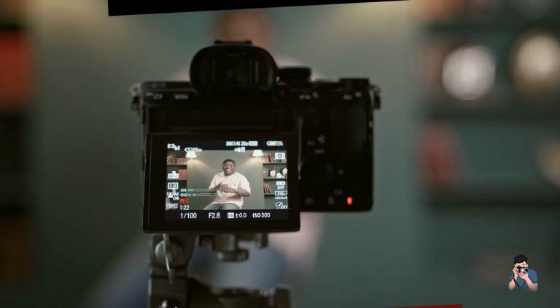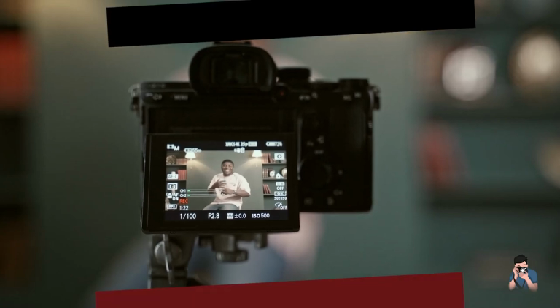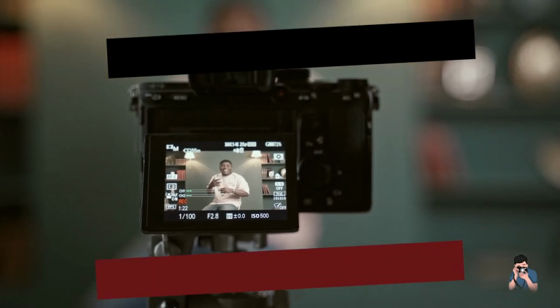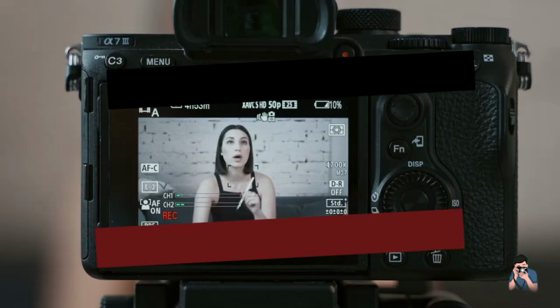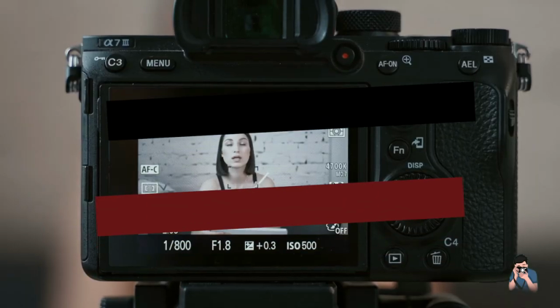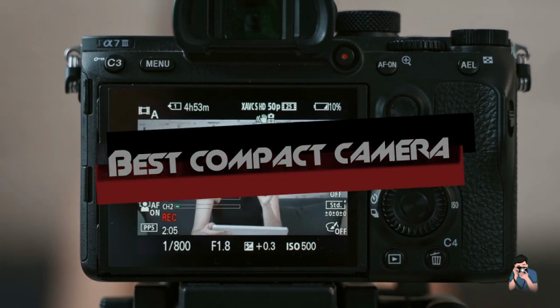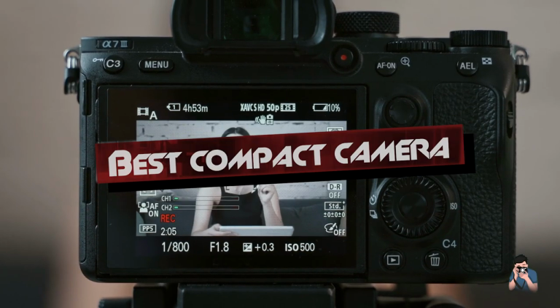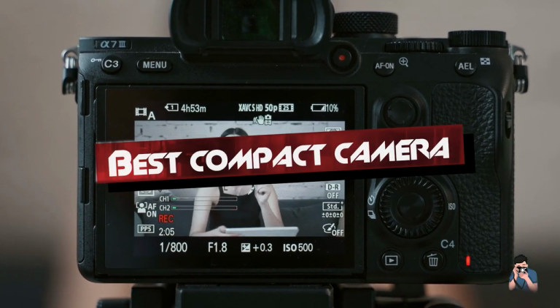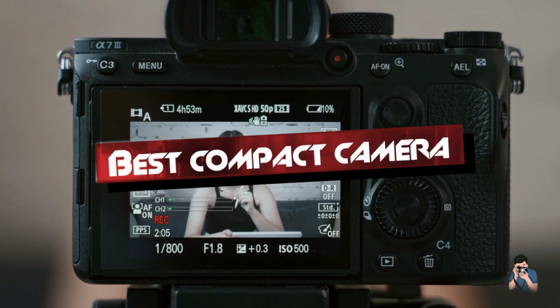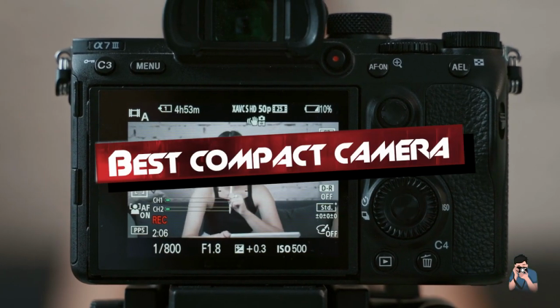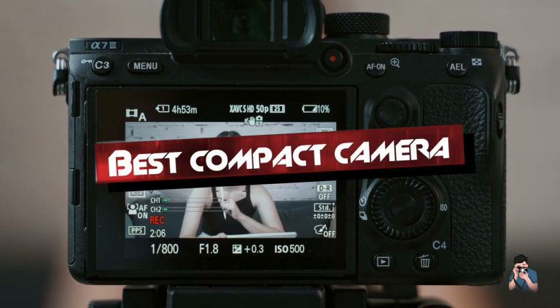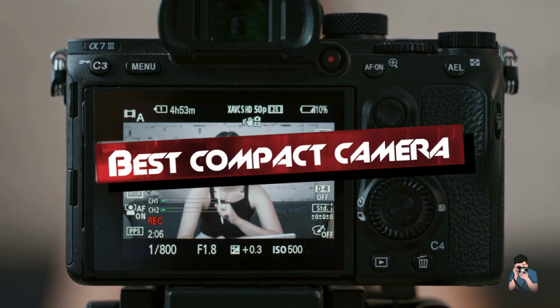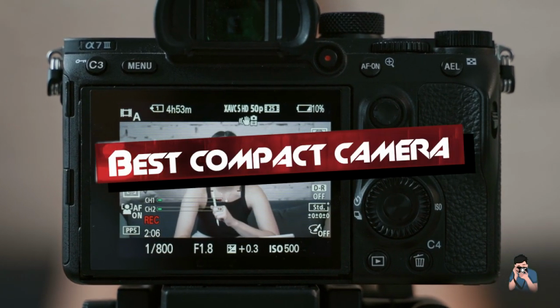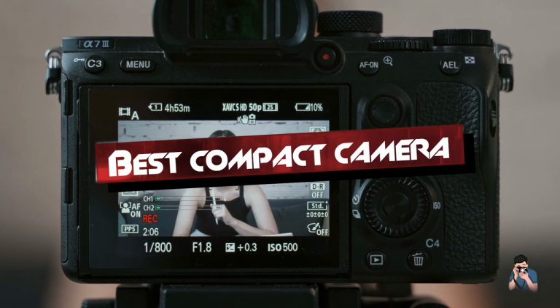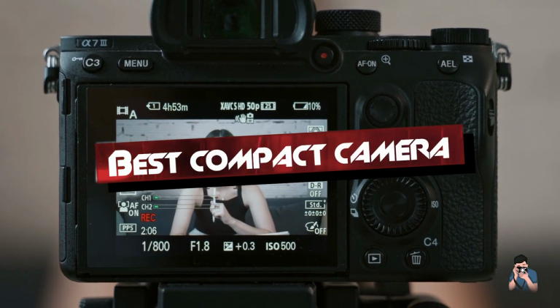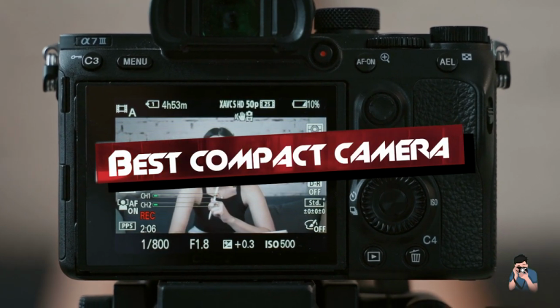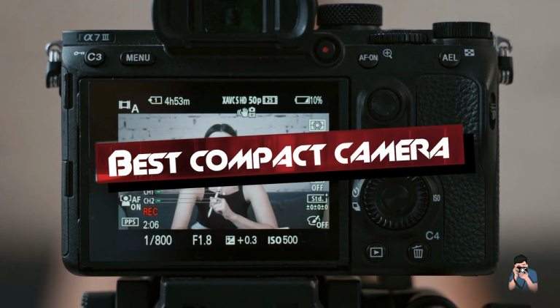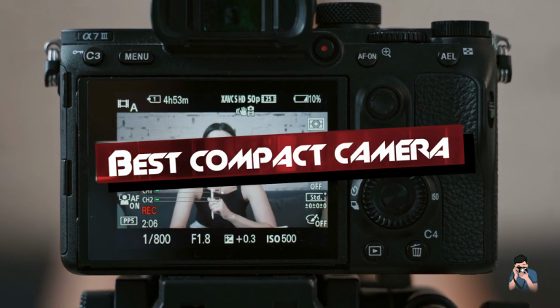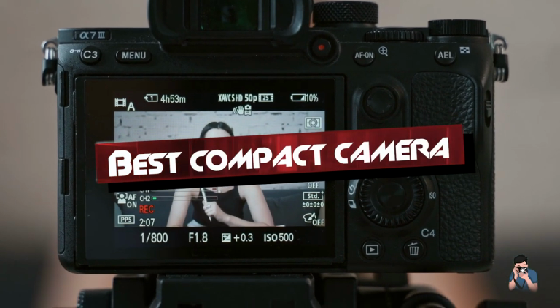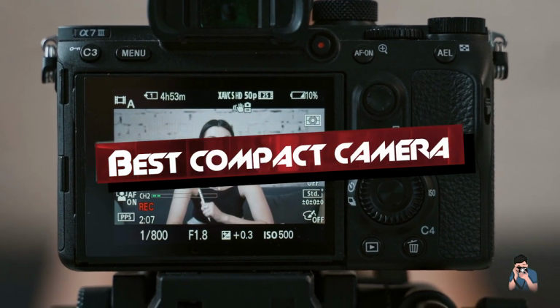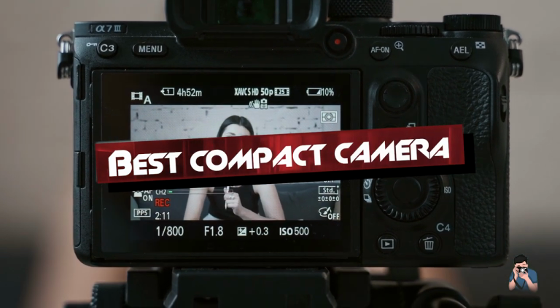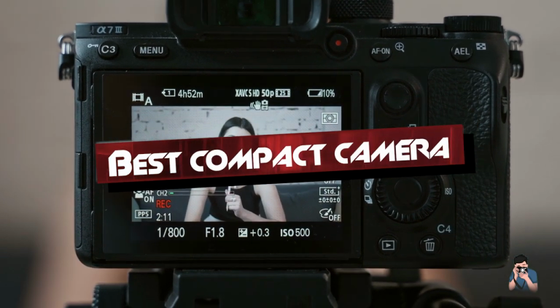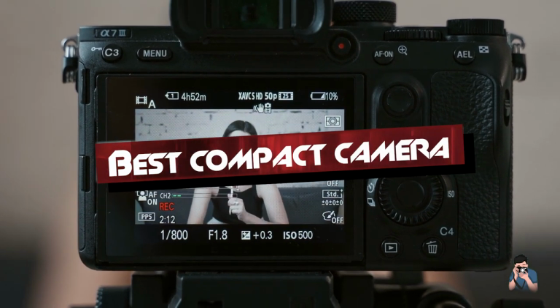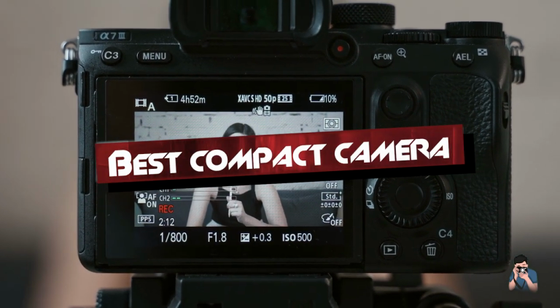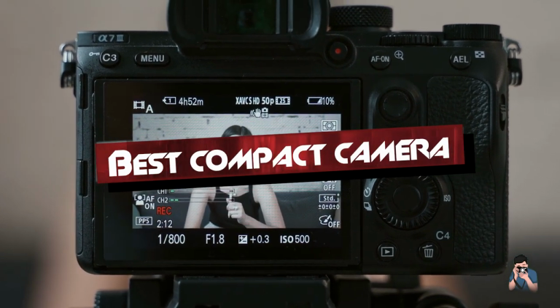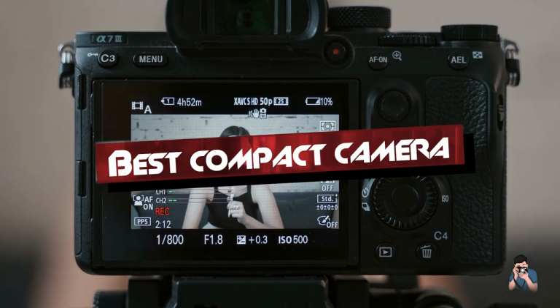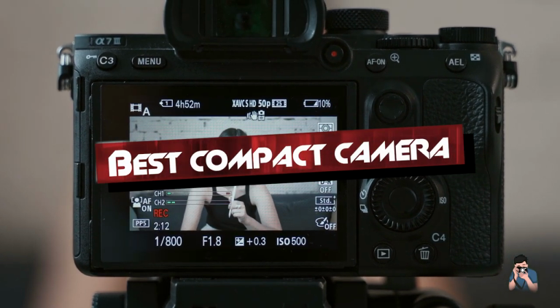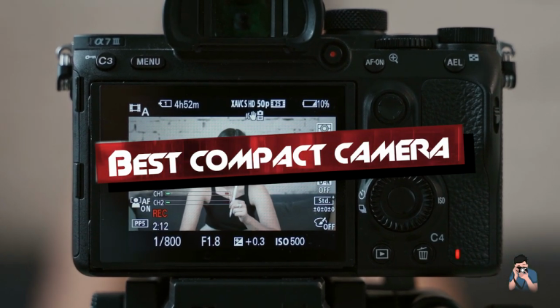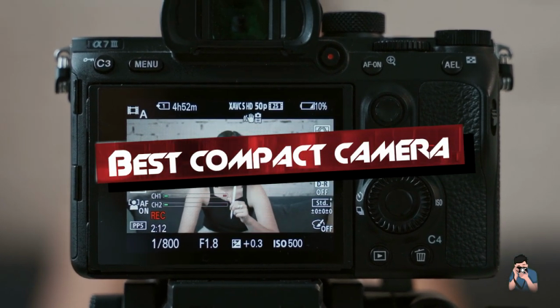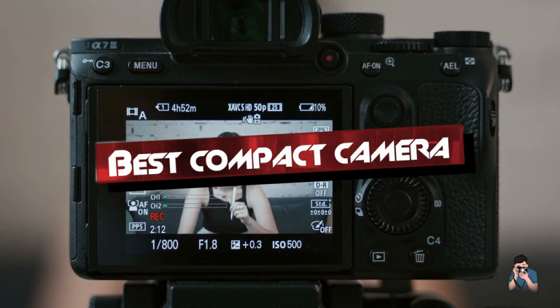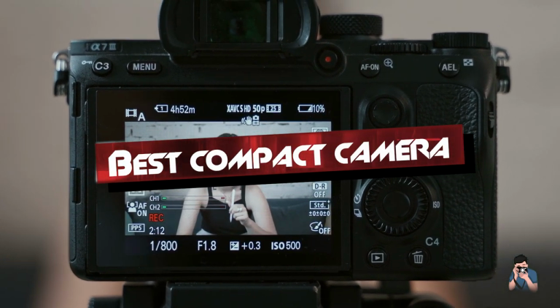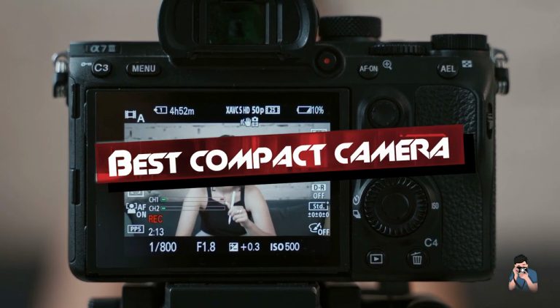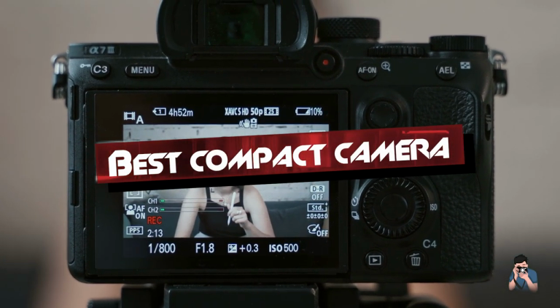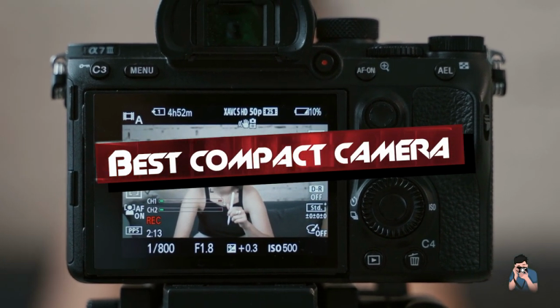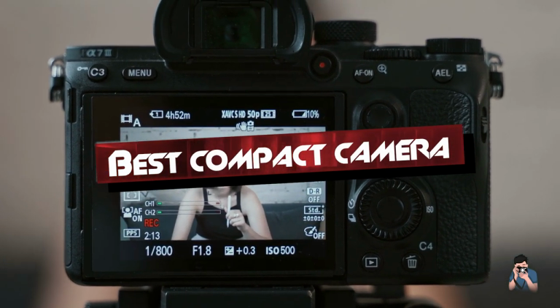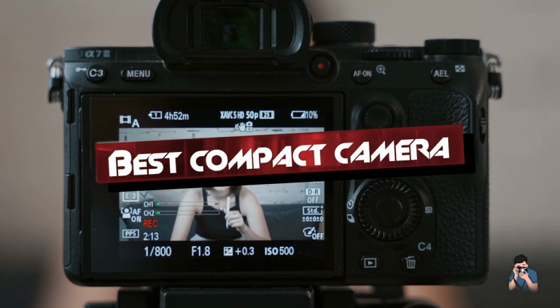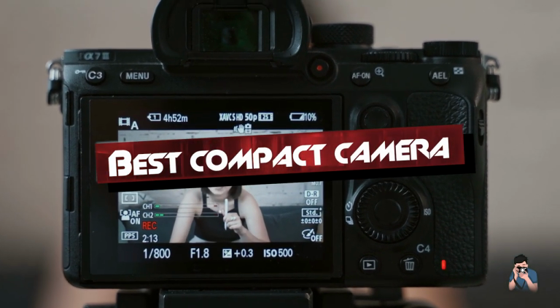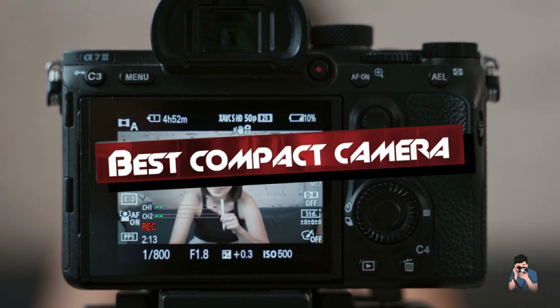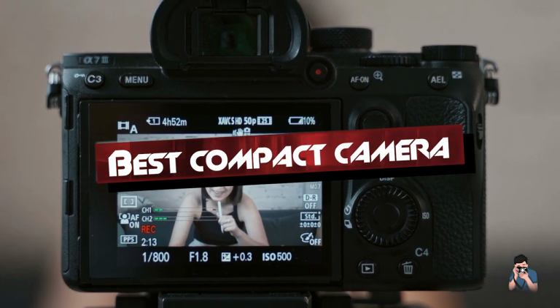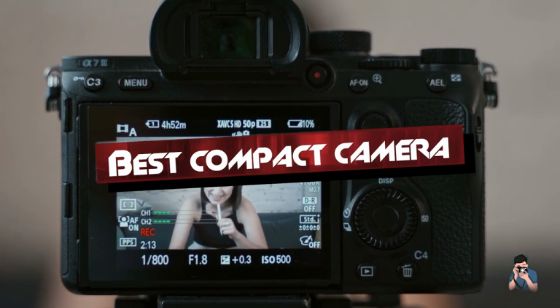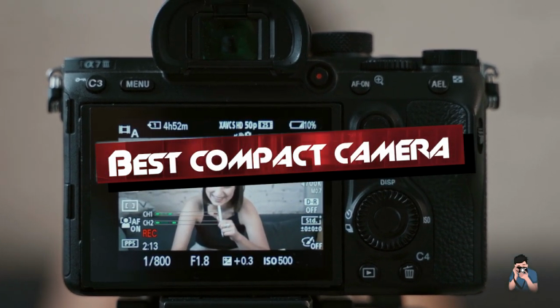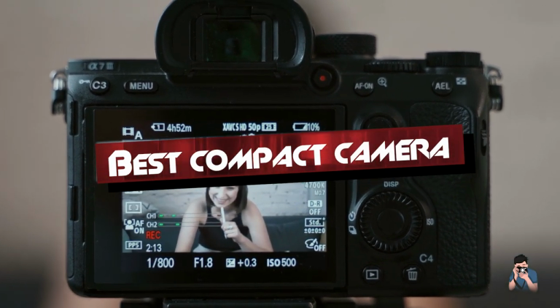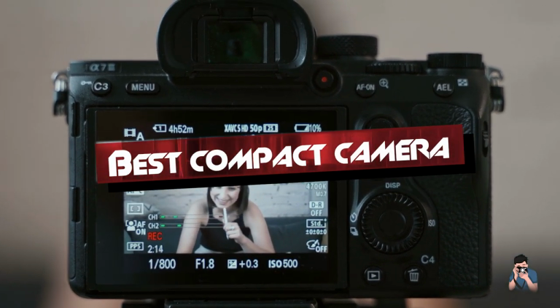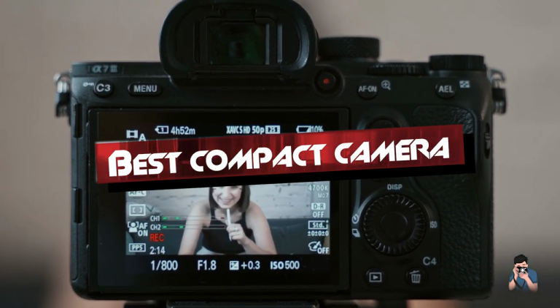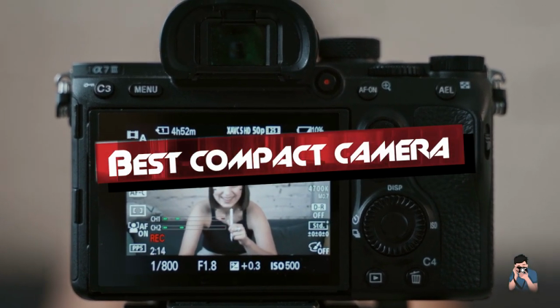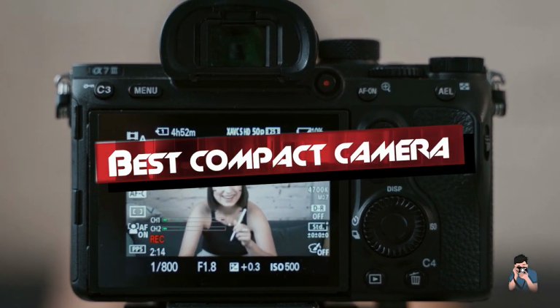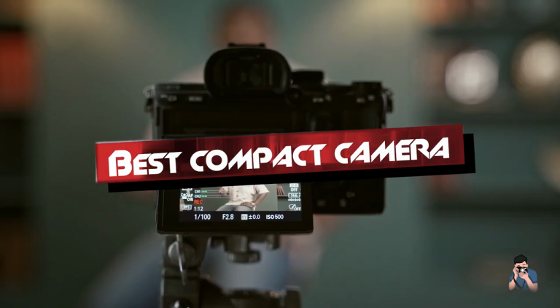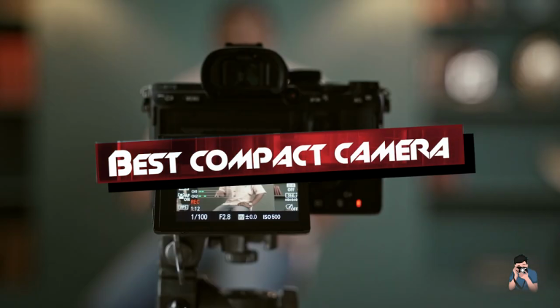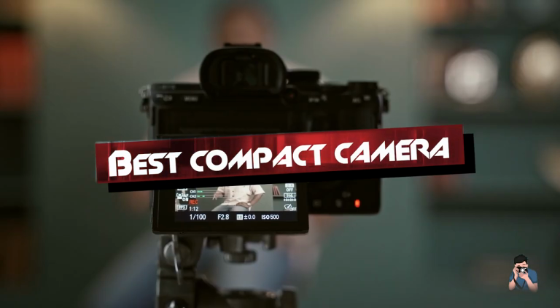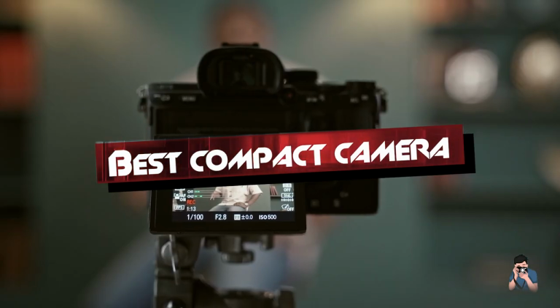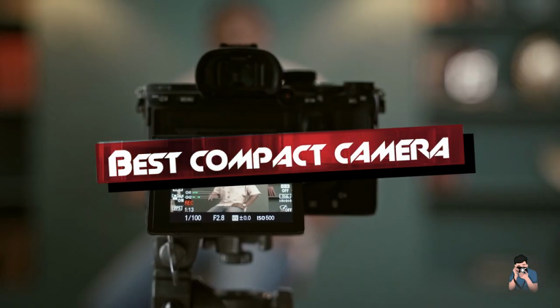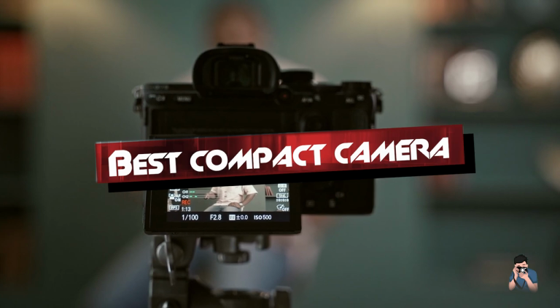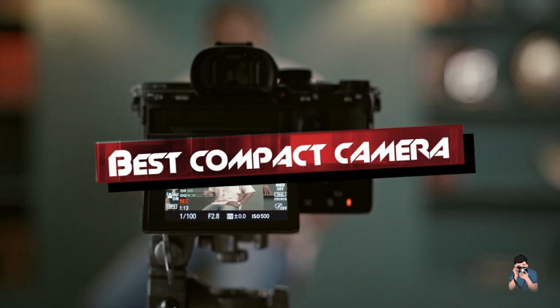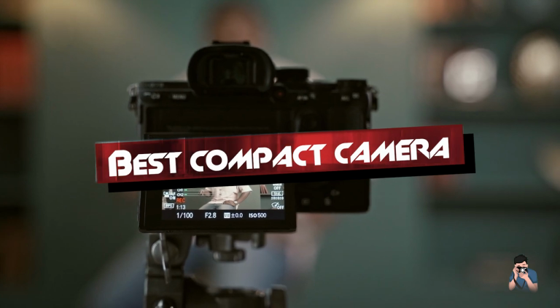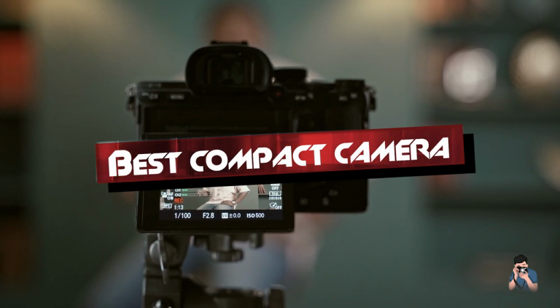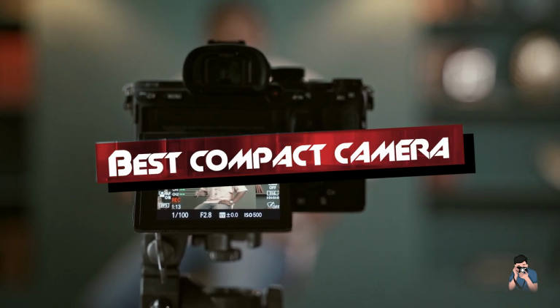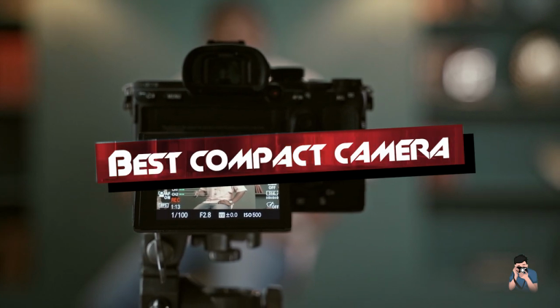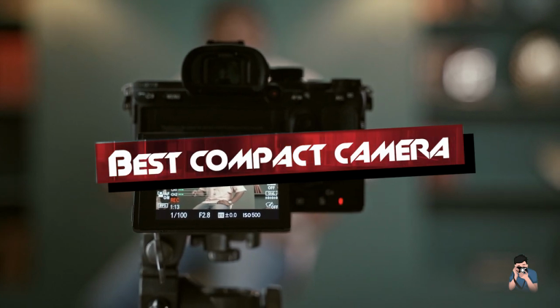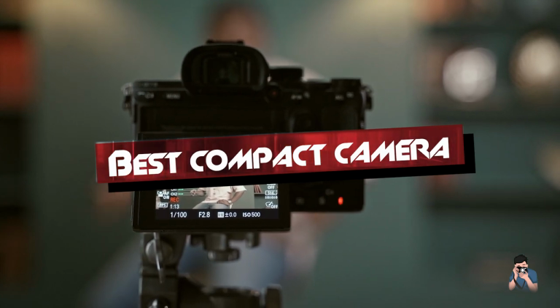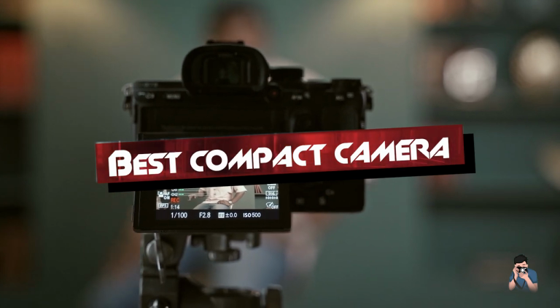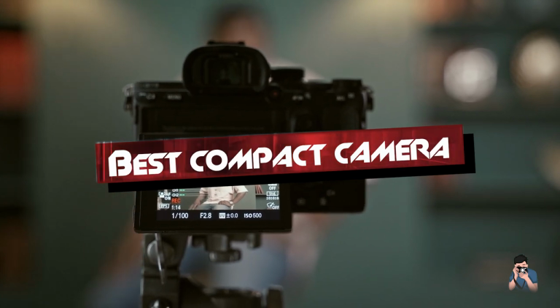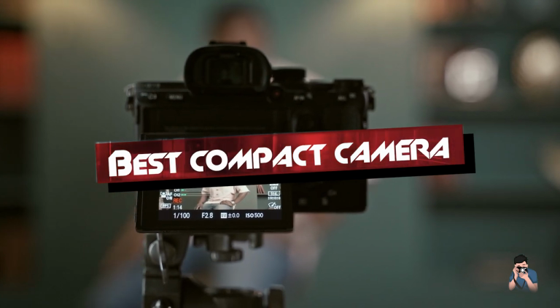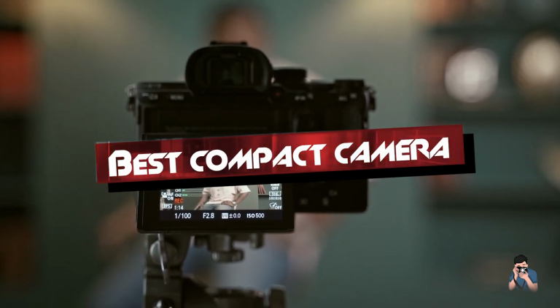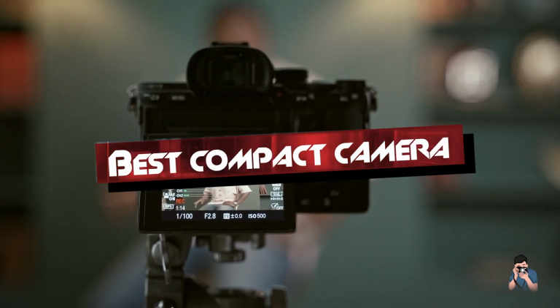If you want to get the best compact camera according to your needs, then watch the video till the end and then decide. So let's get started.